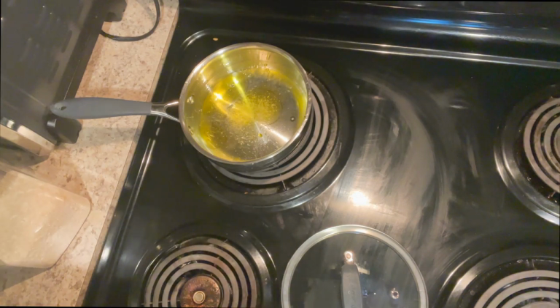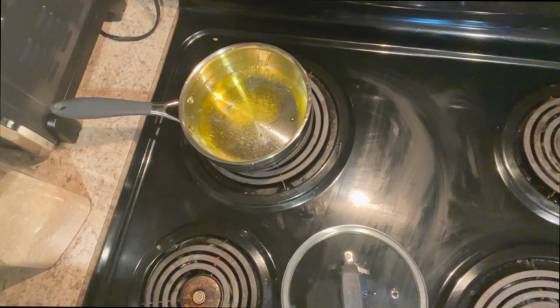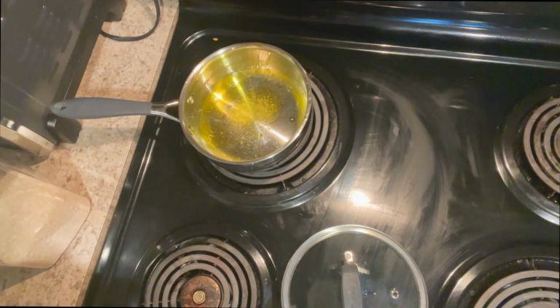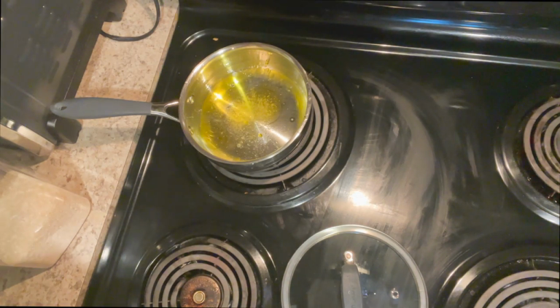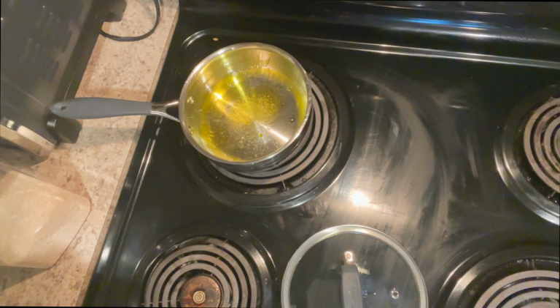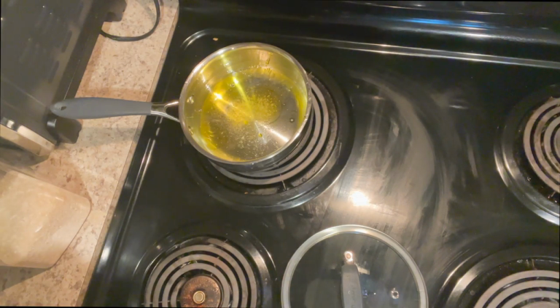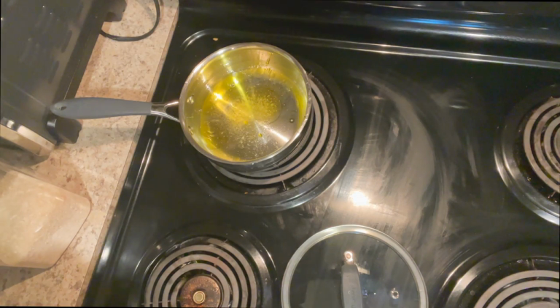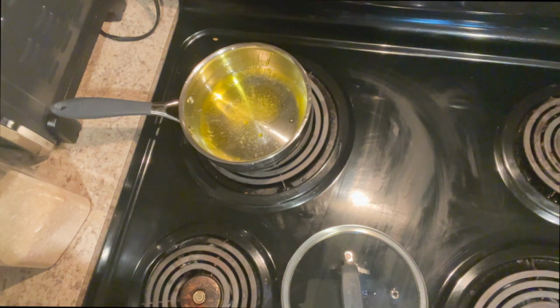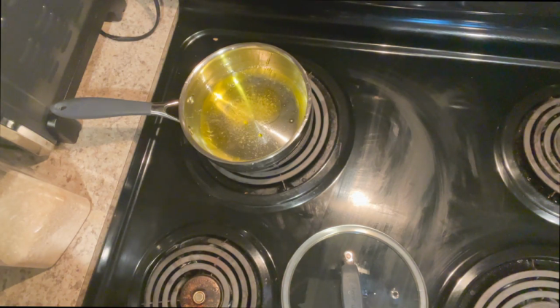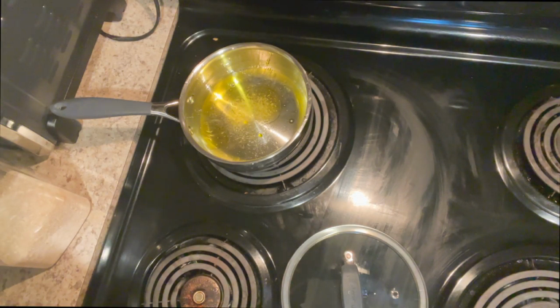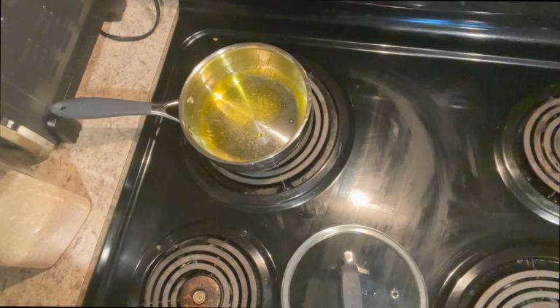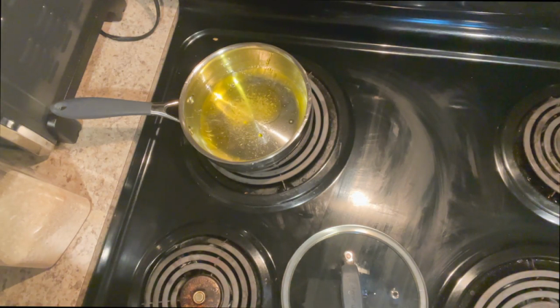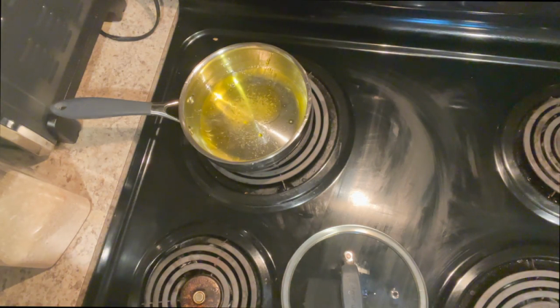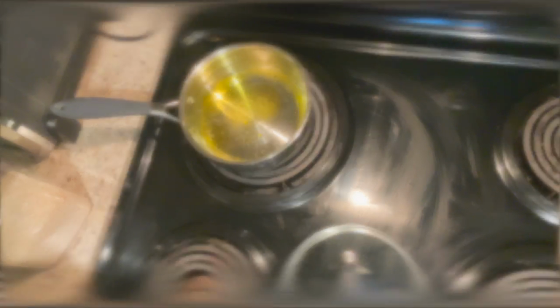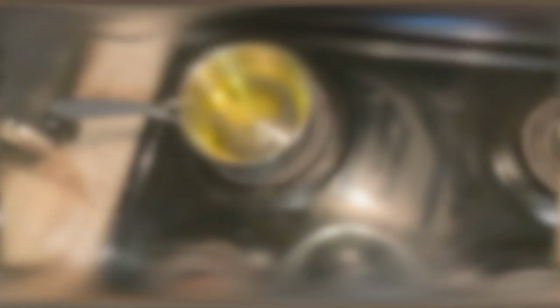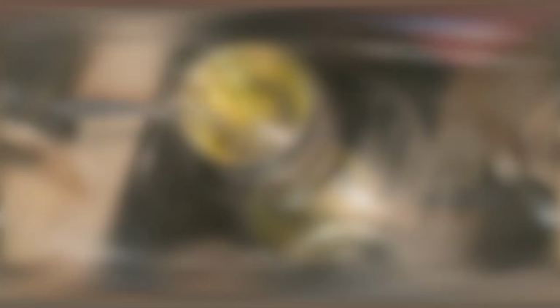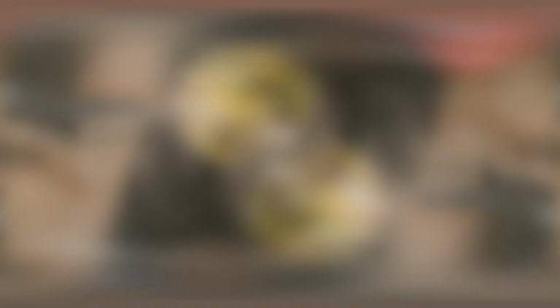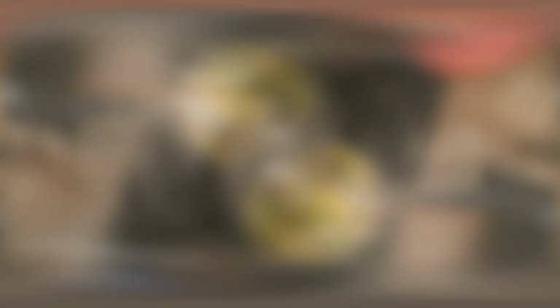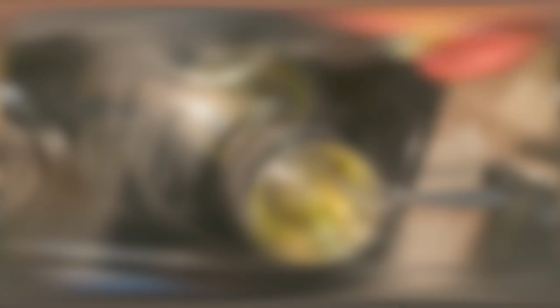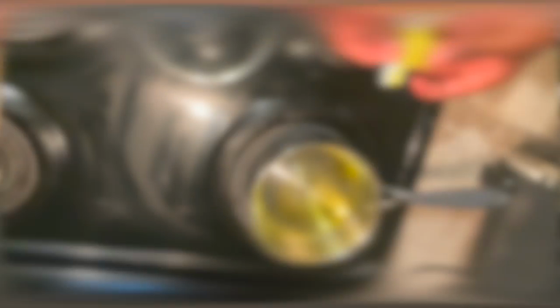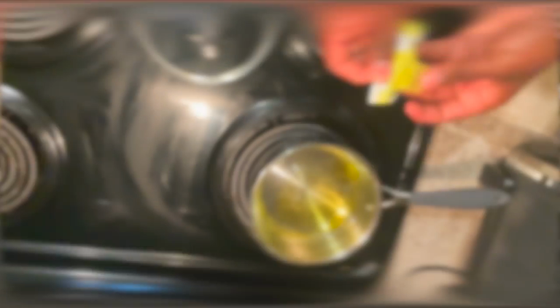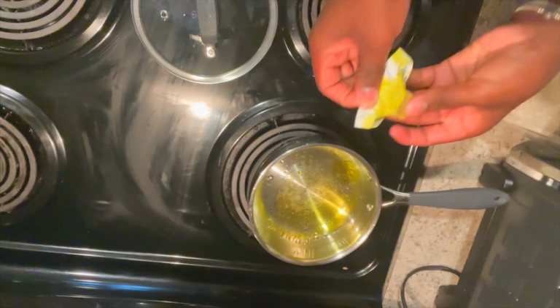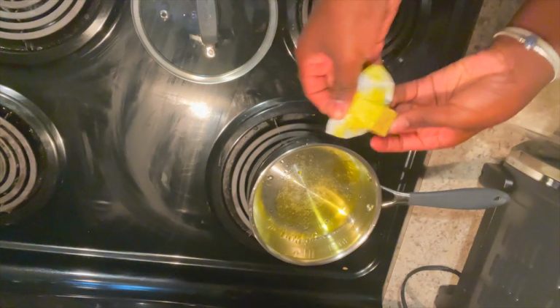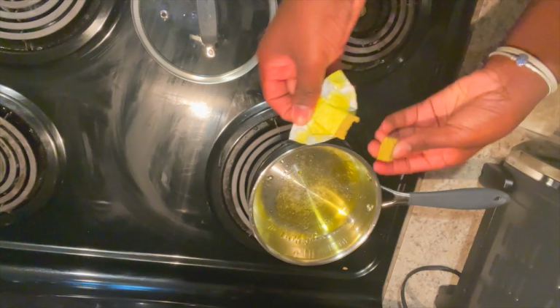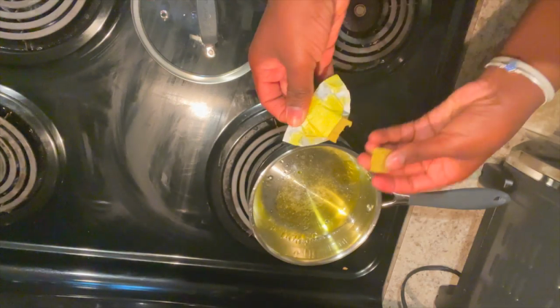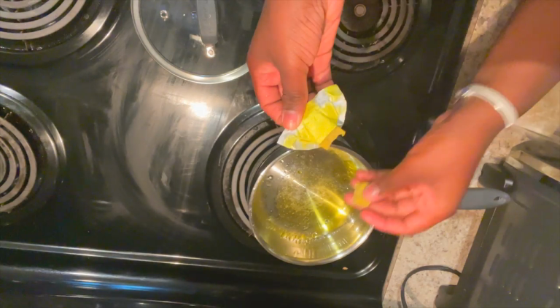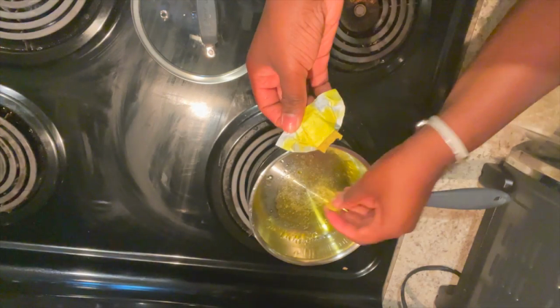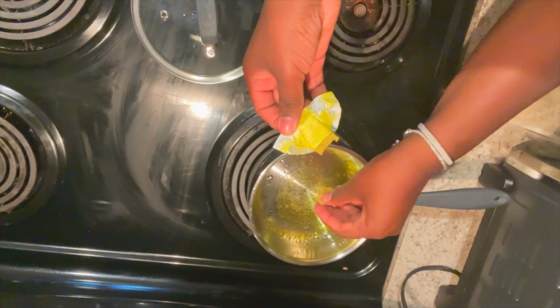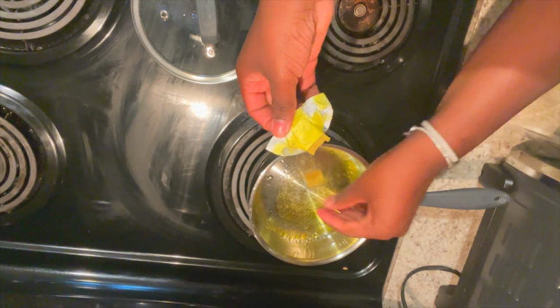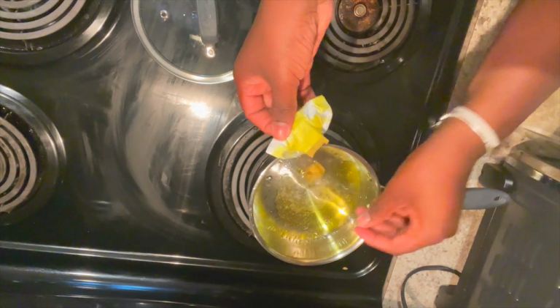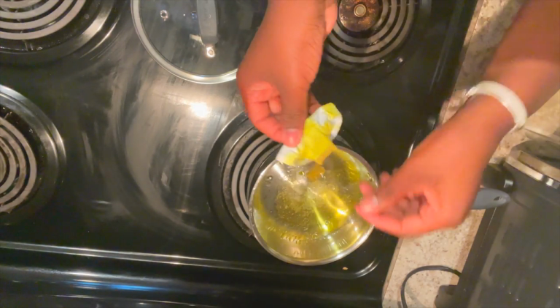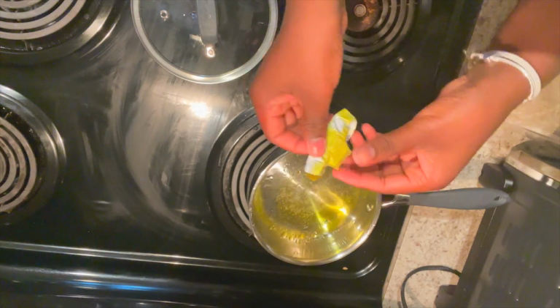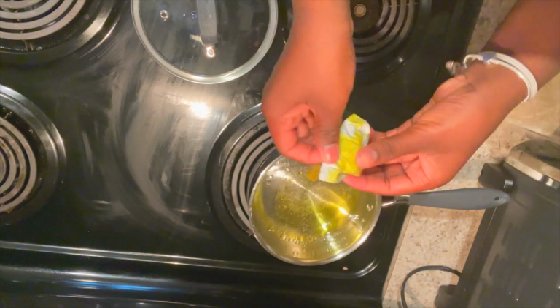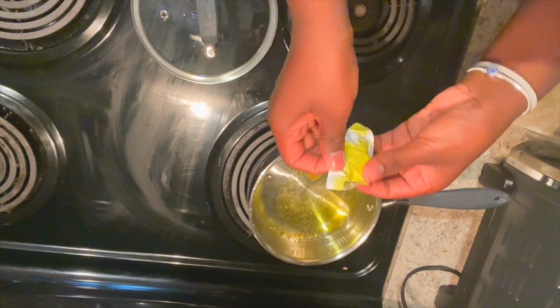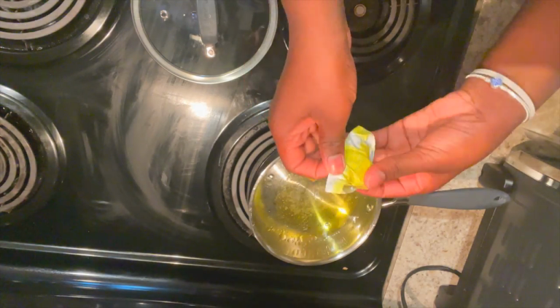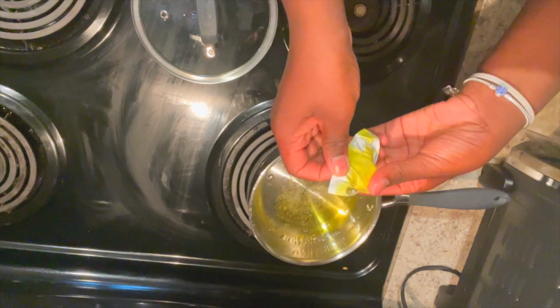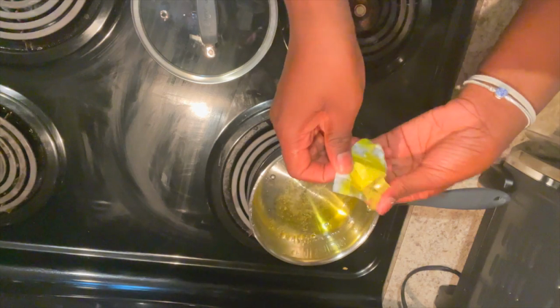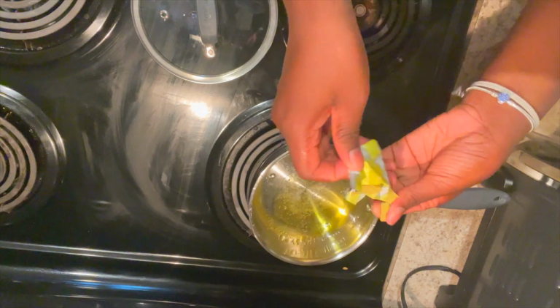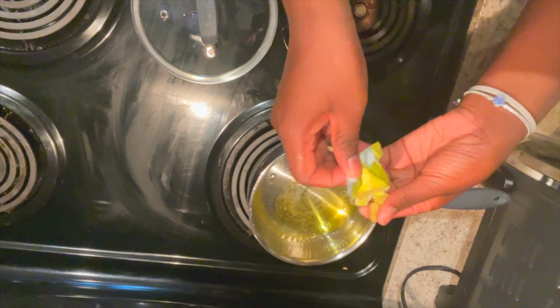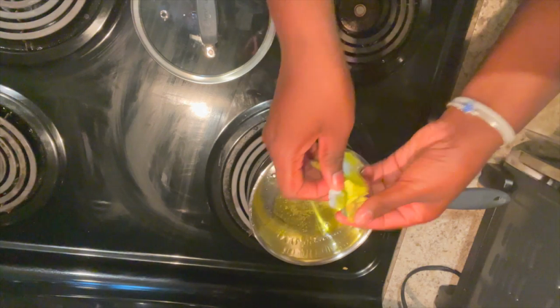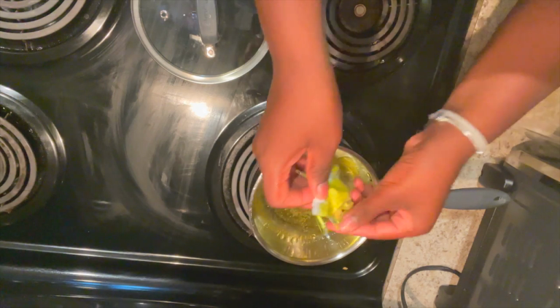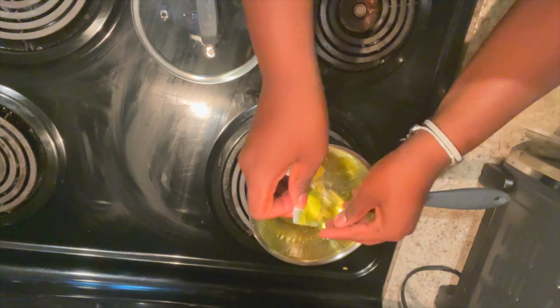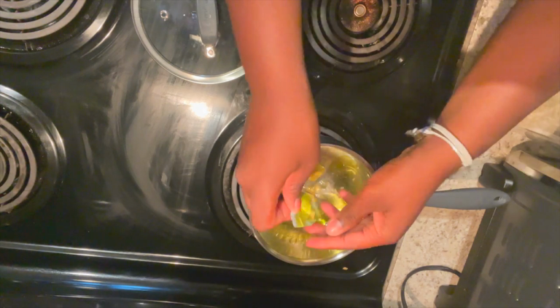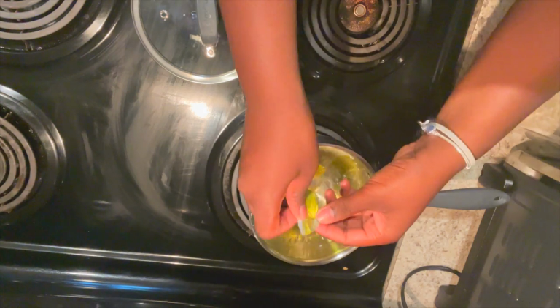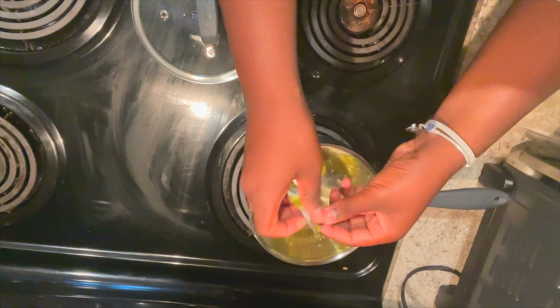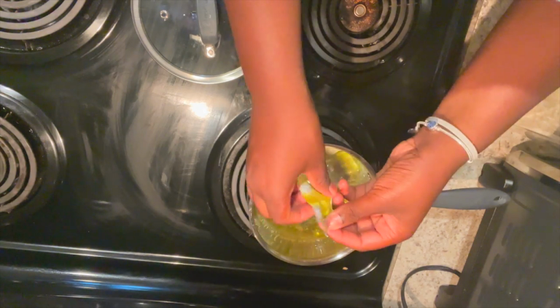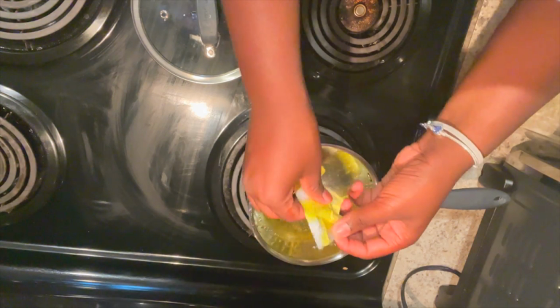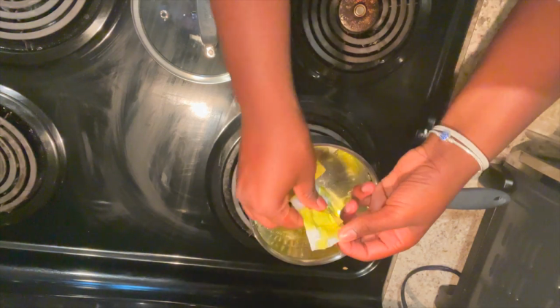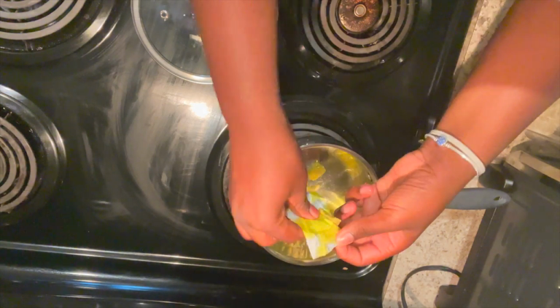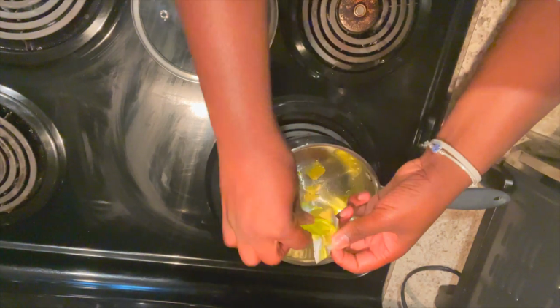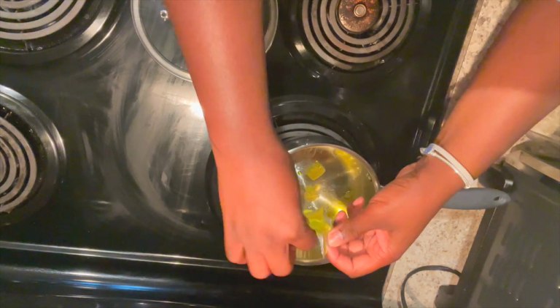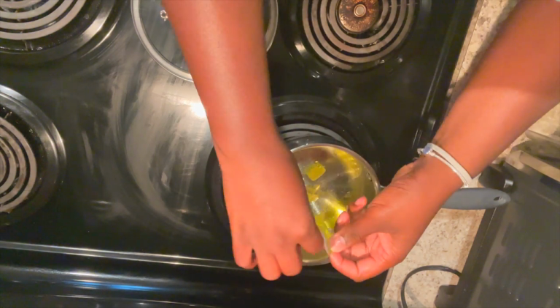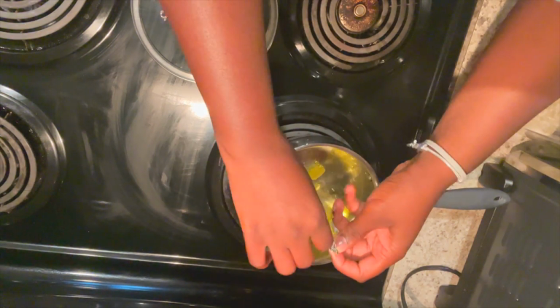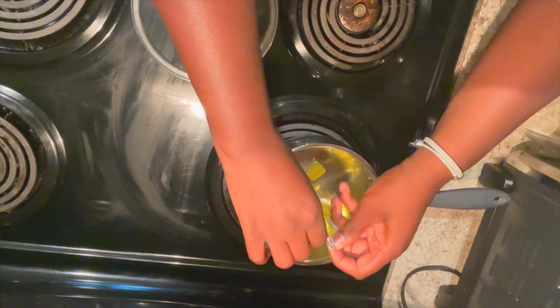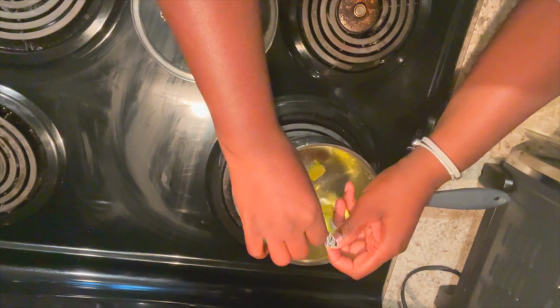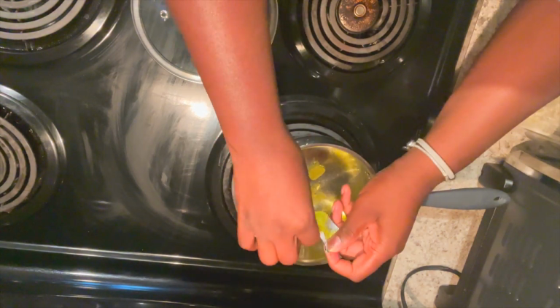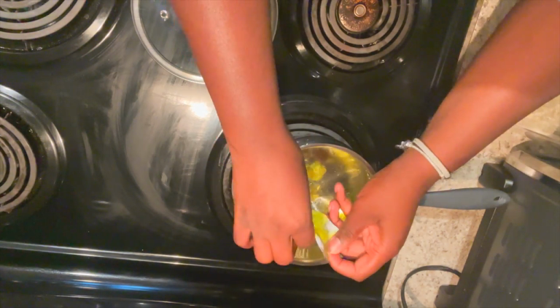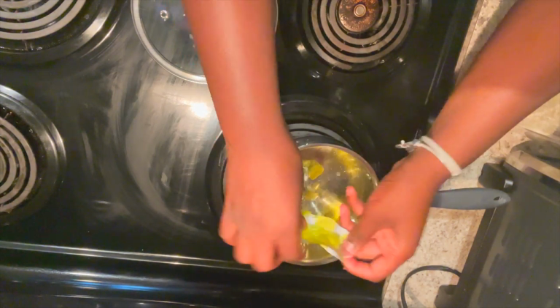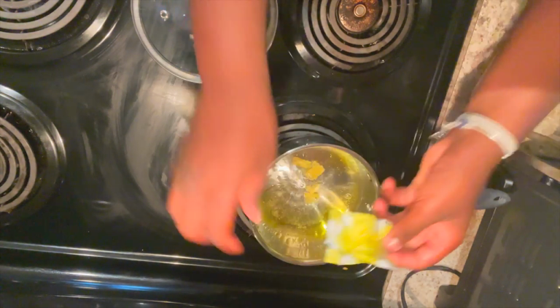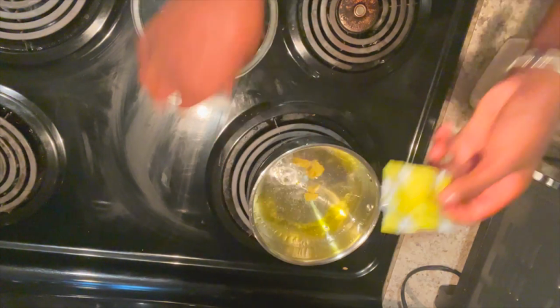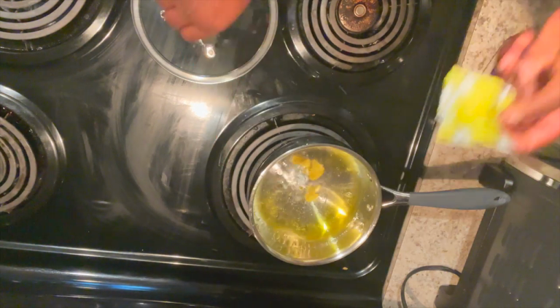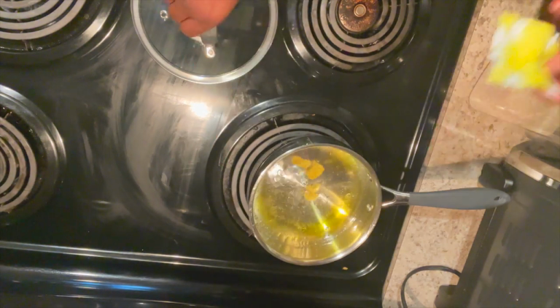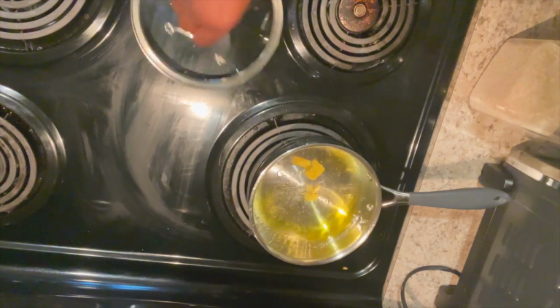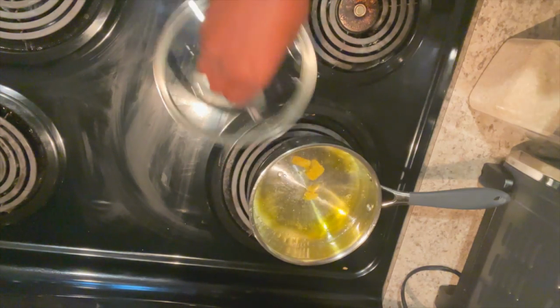After that I added in some chicken bouillon and let it simmer, just treating it the same as you would when making regular rice.